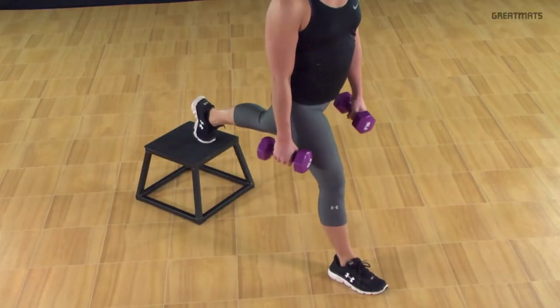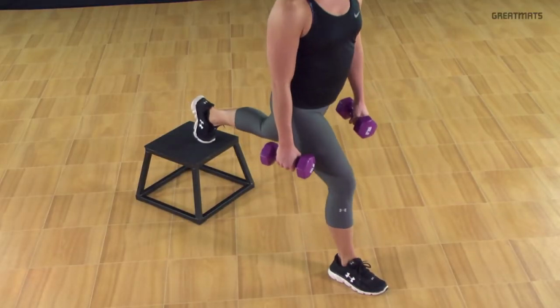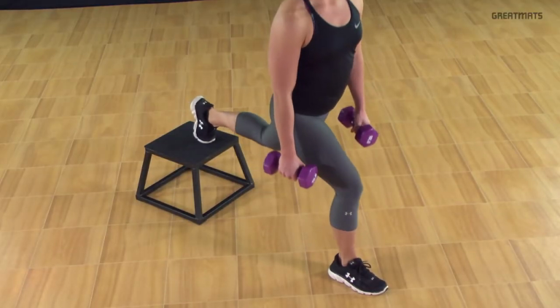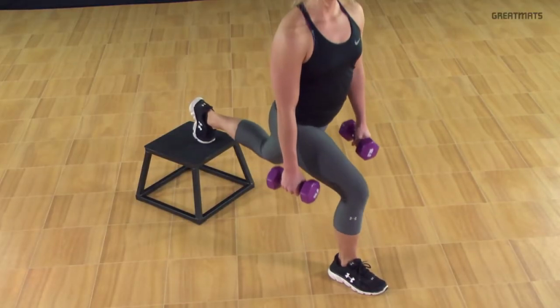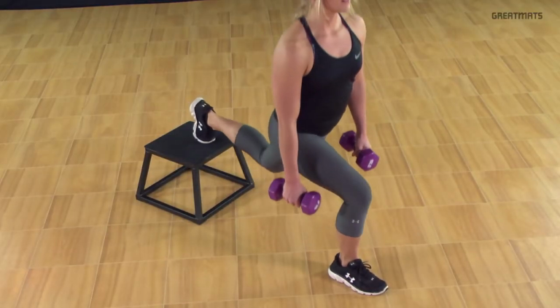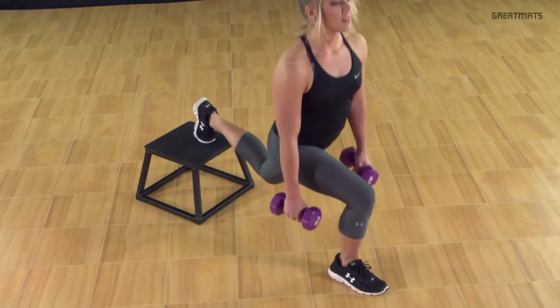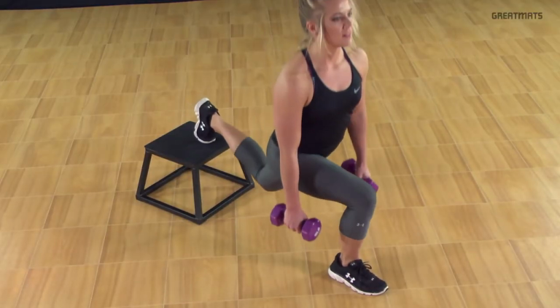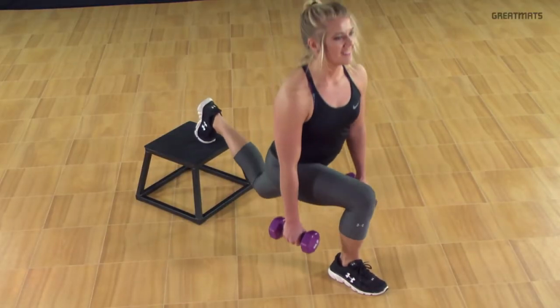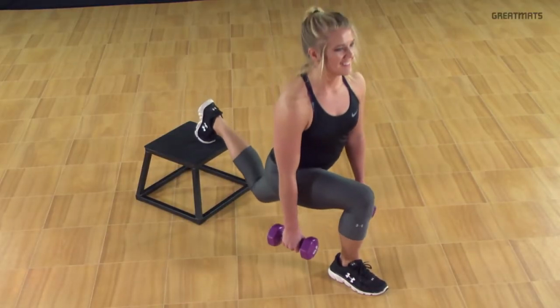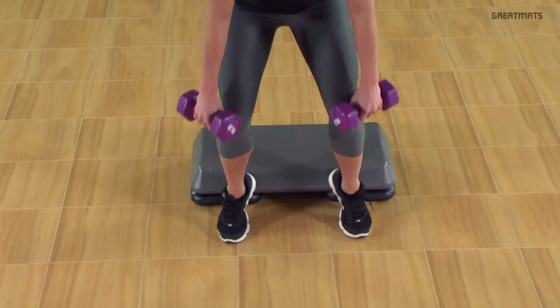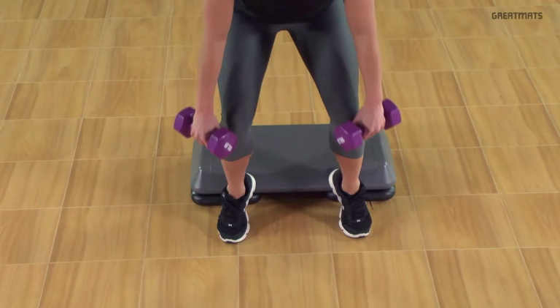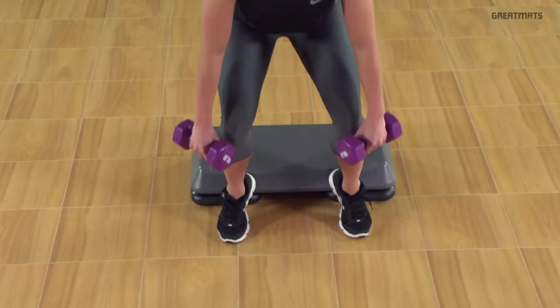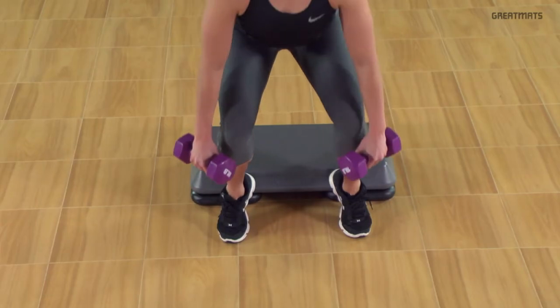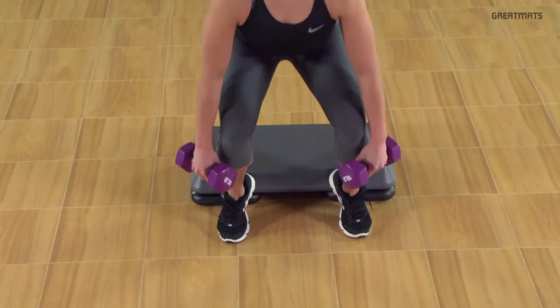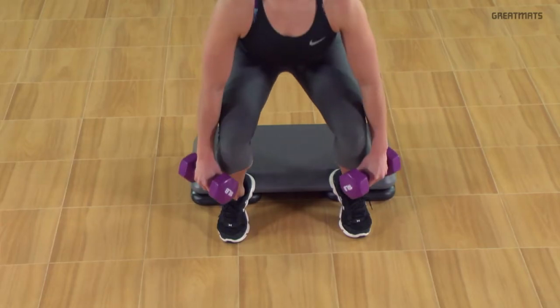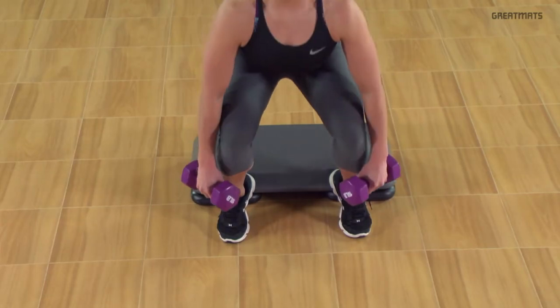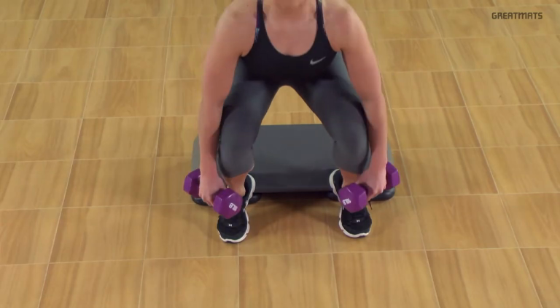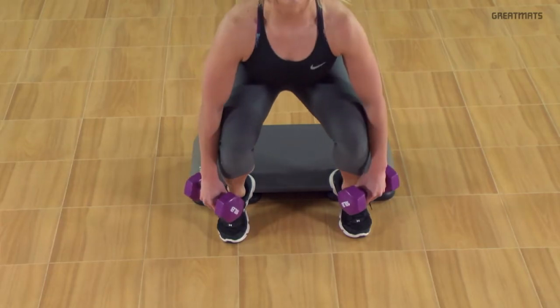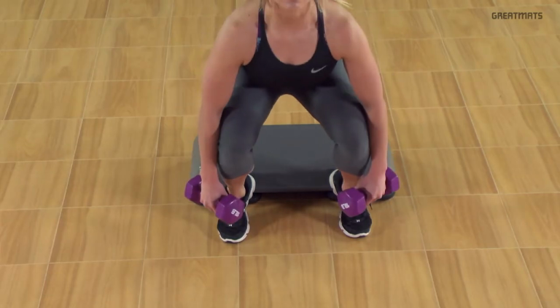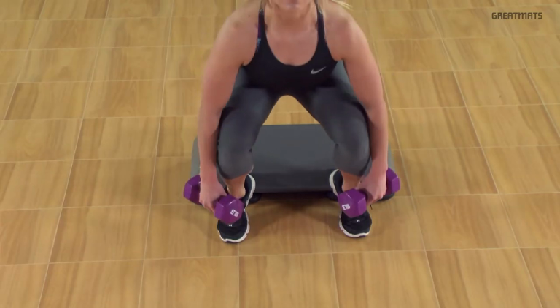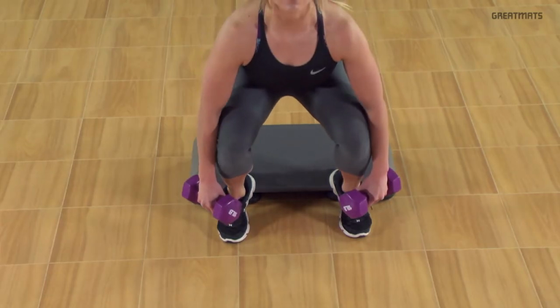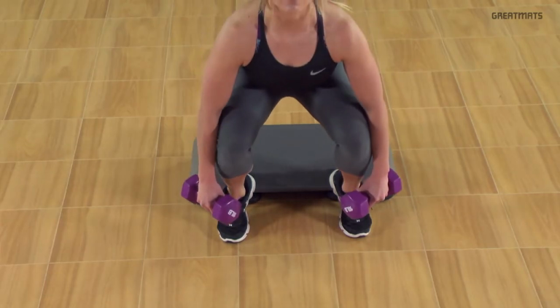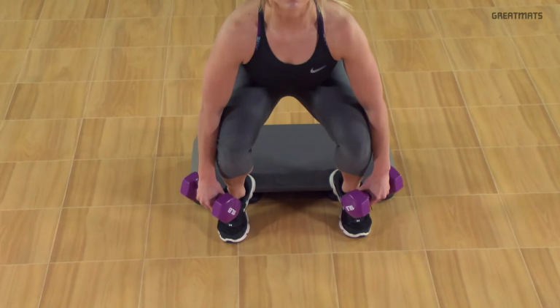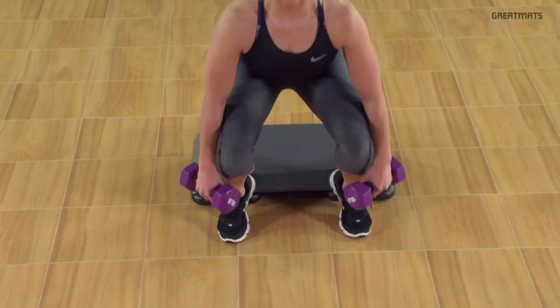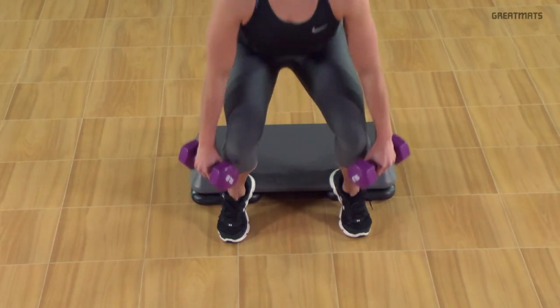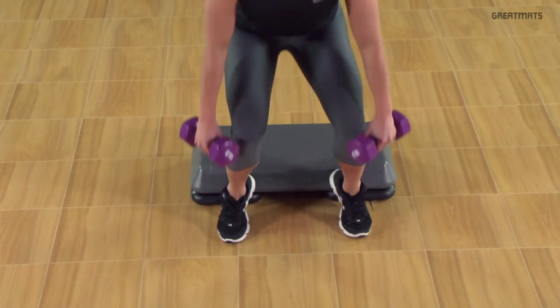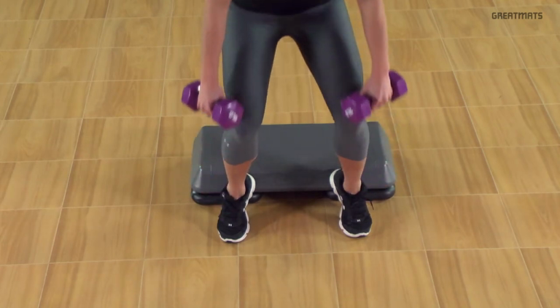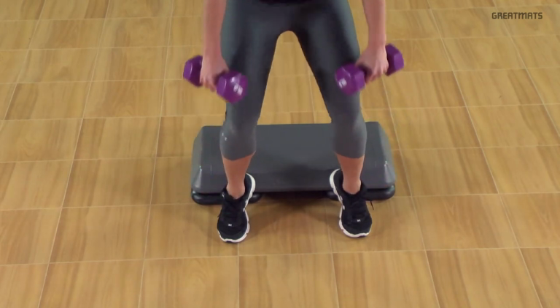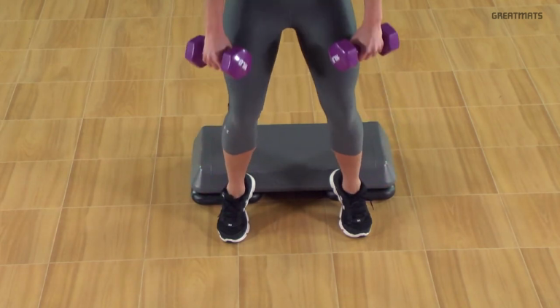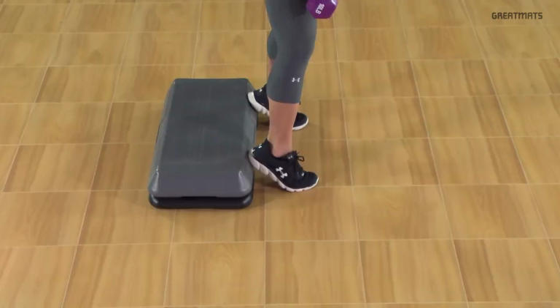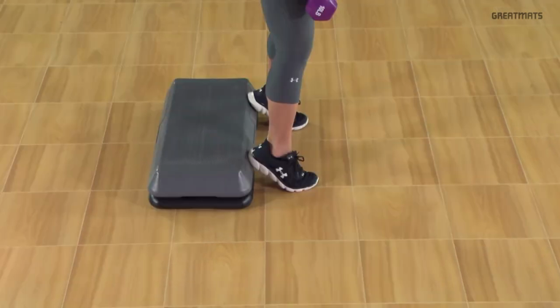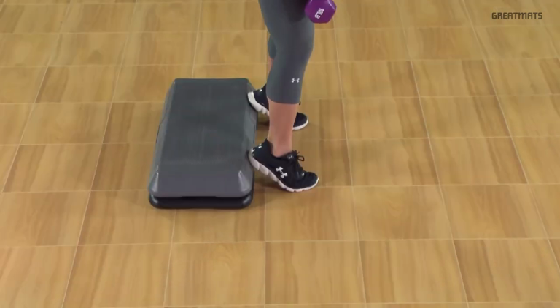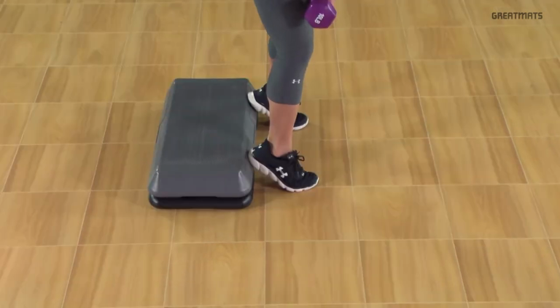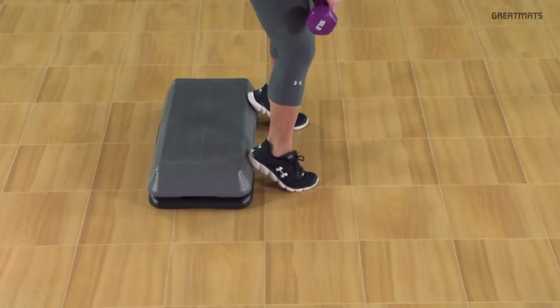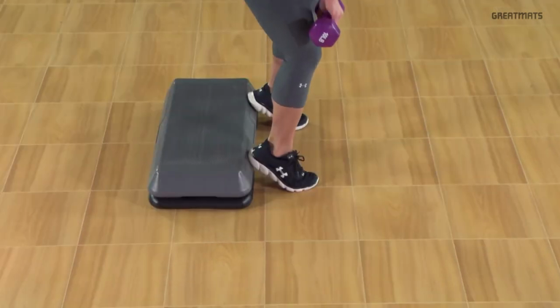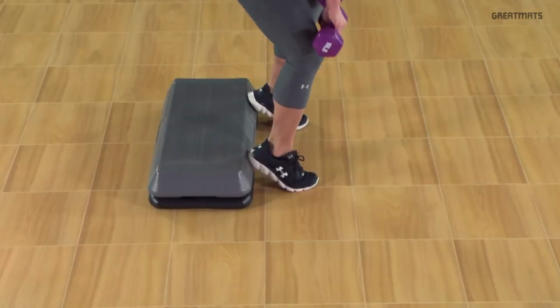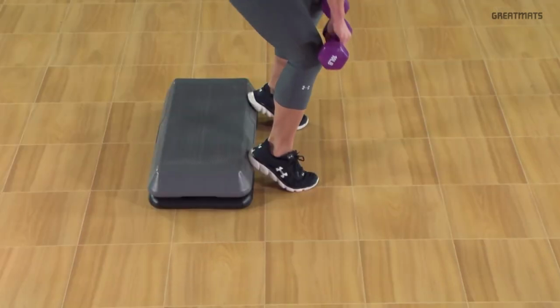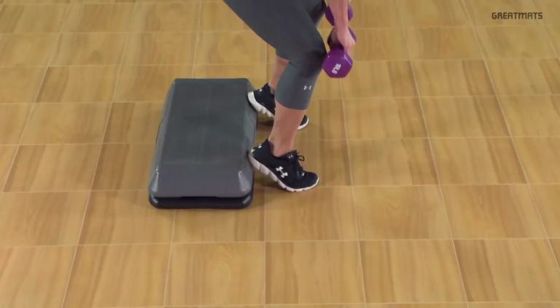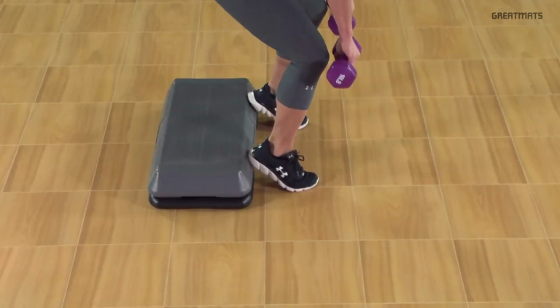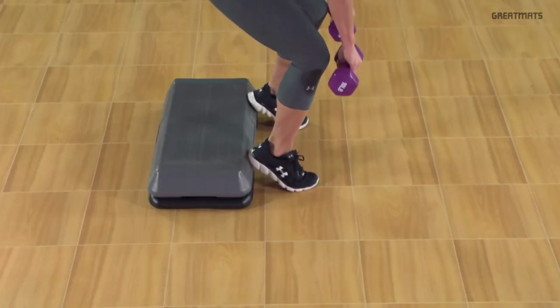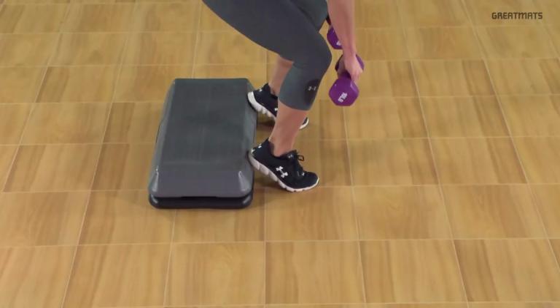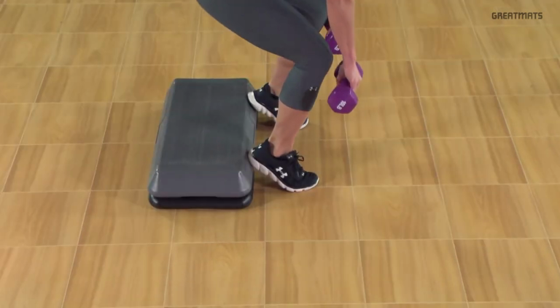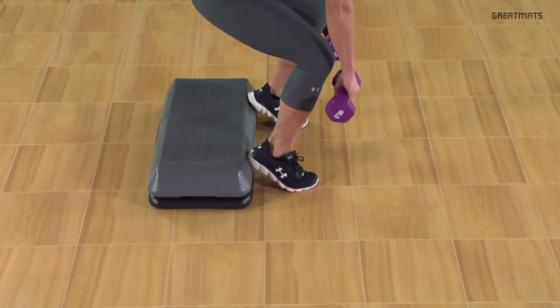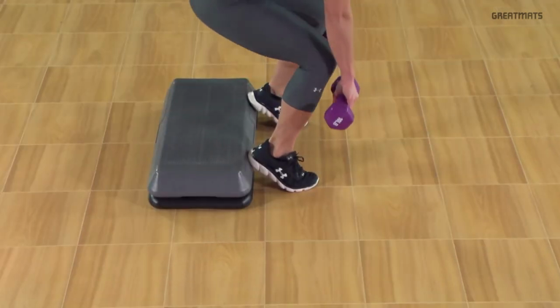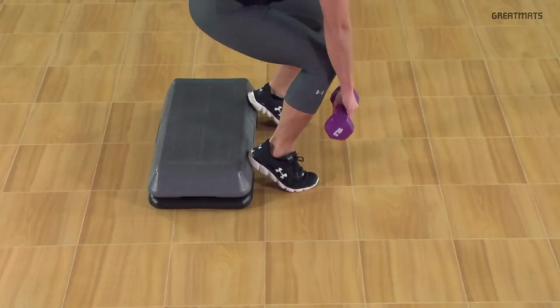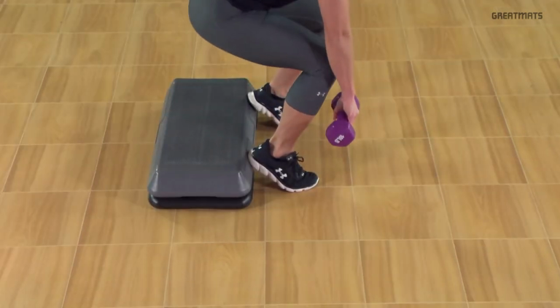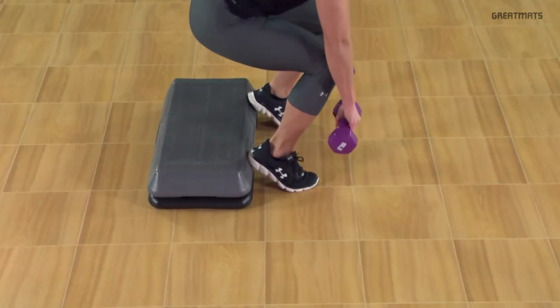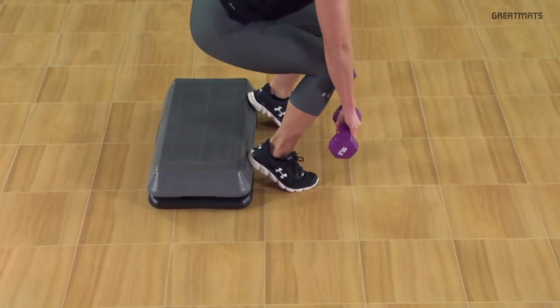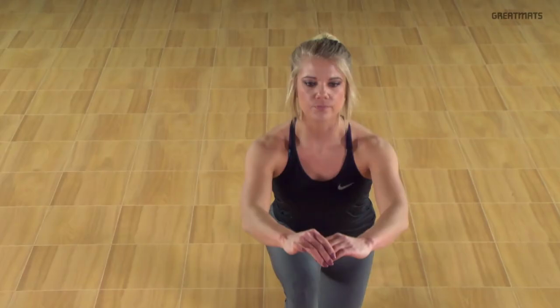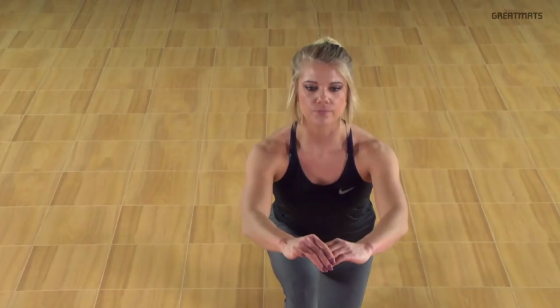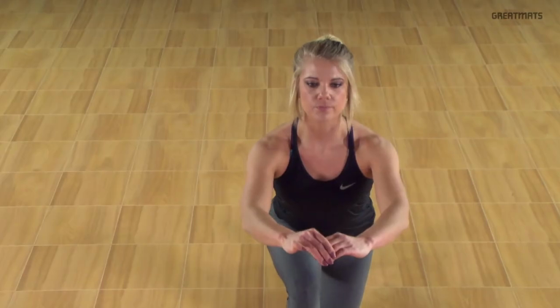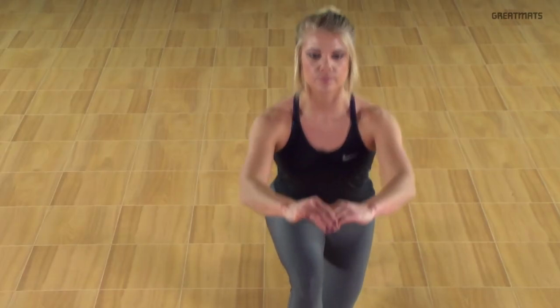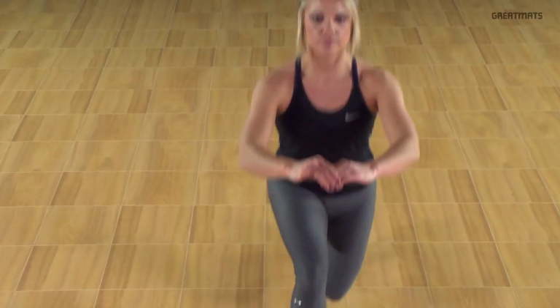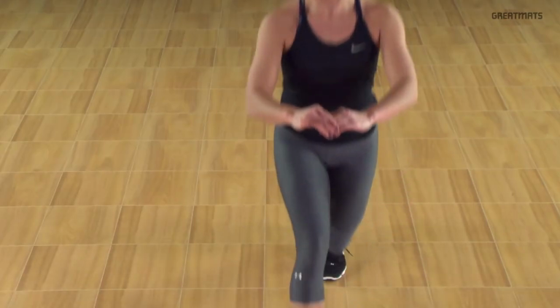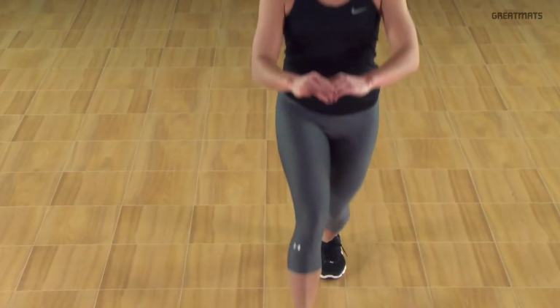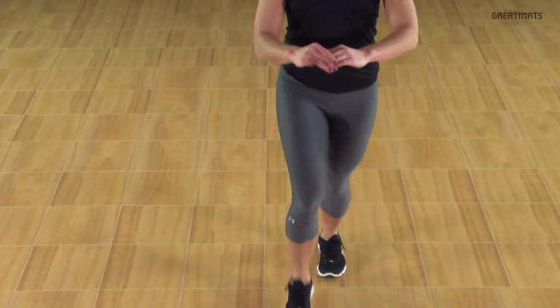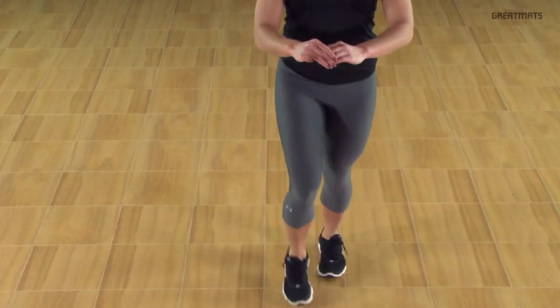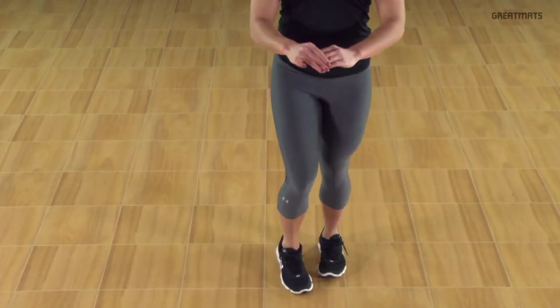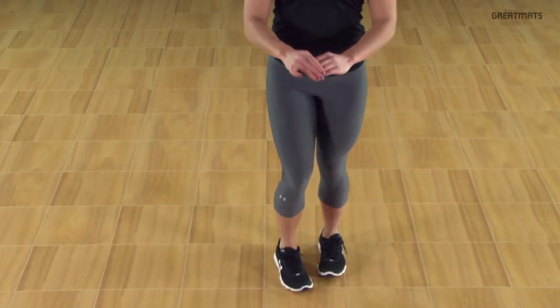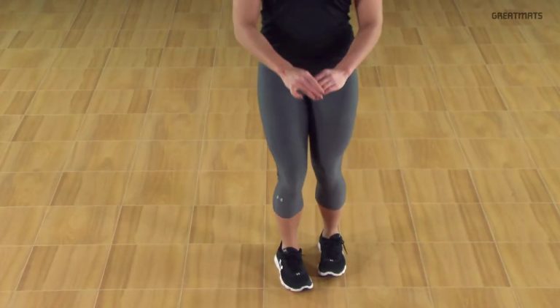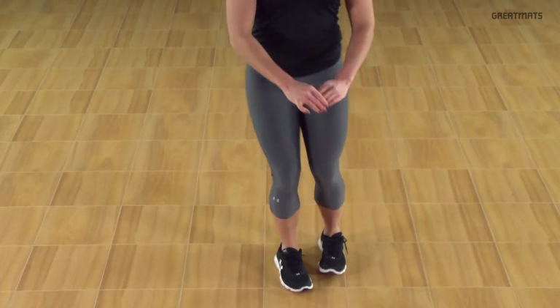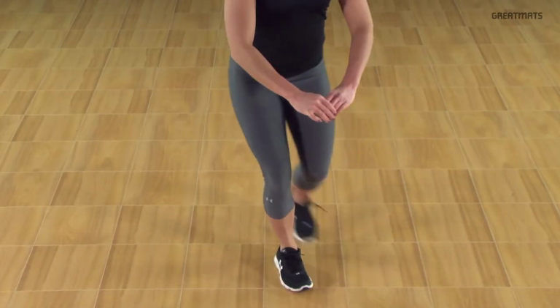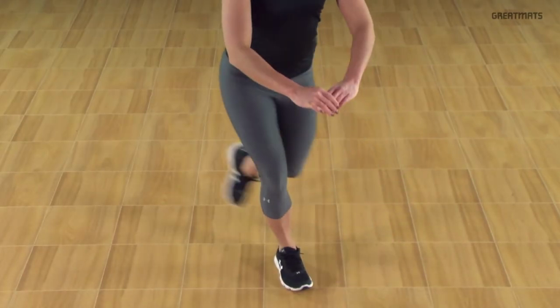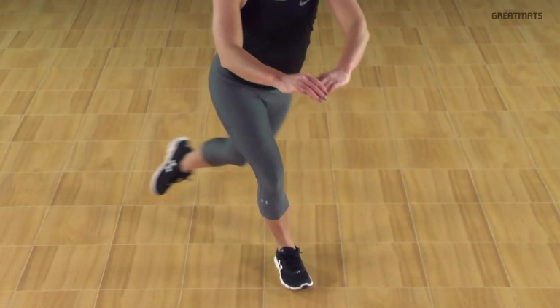The quick connecting tiles allow you to create a fitness area as large or small as you want over any hard flat surface with ease.